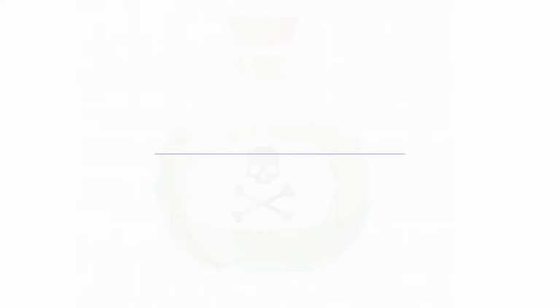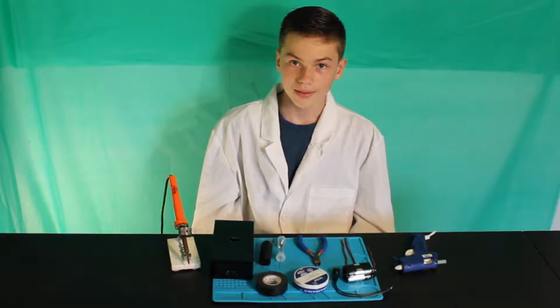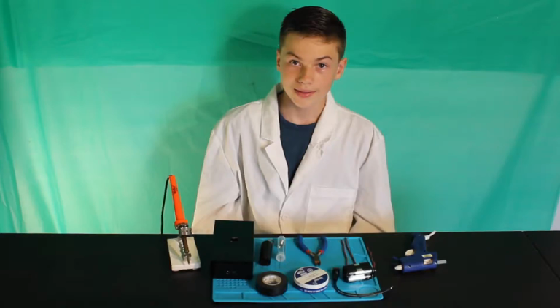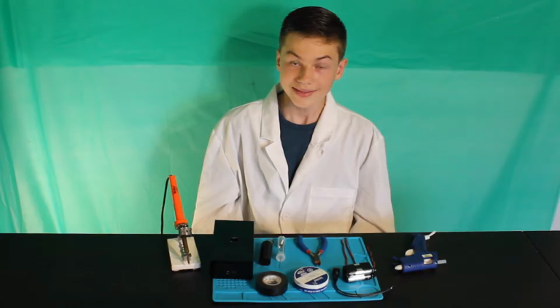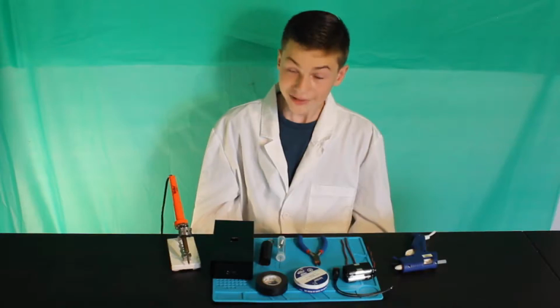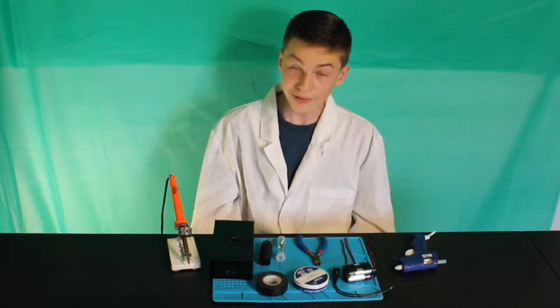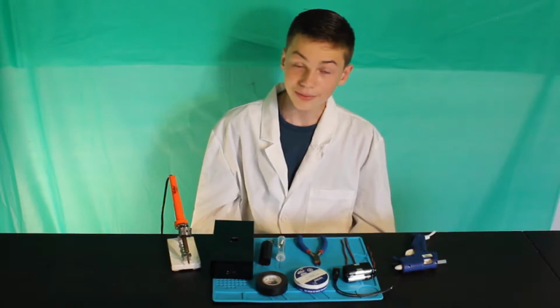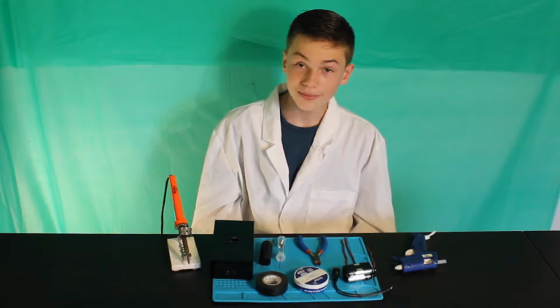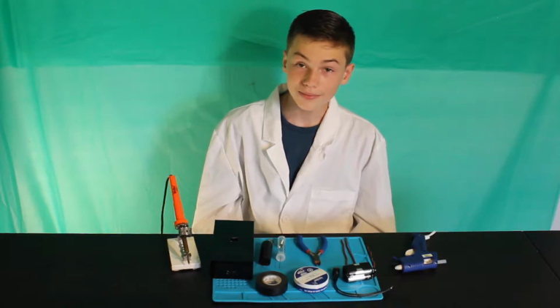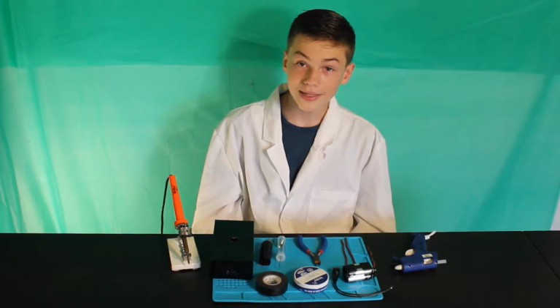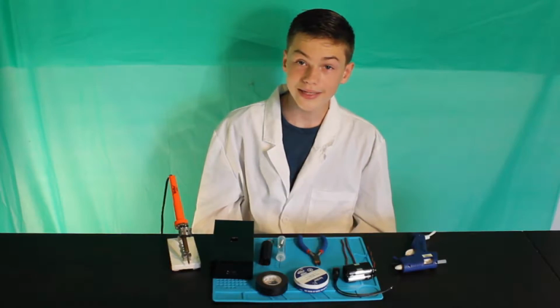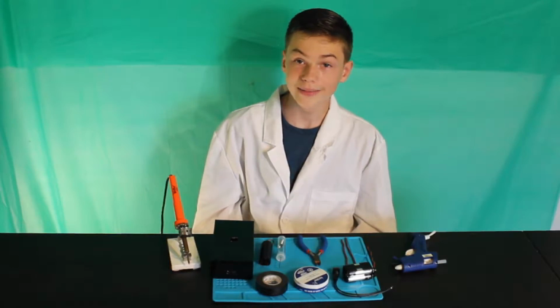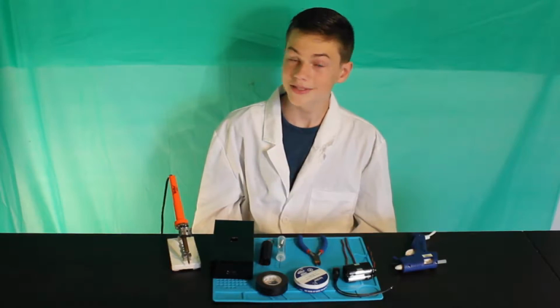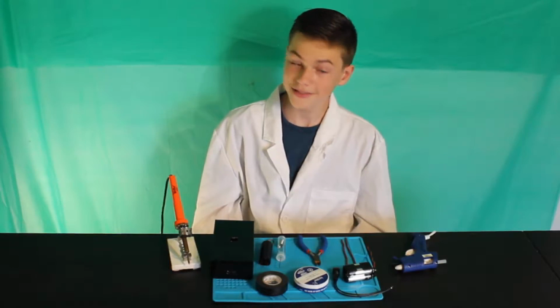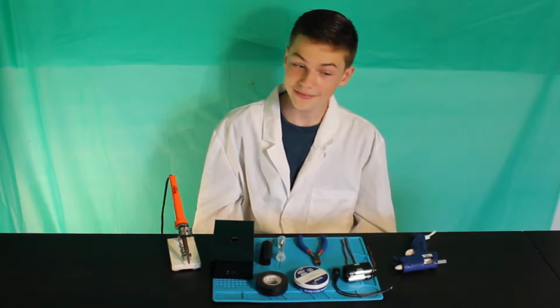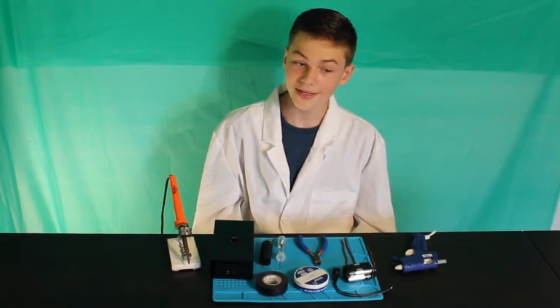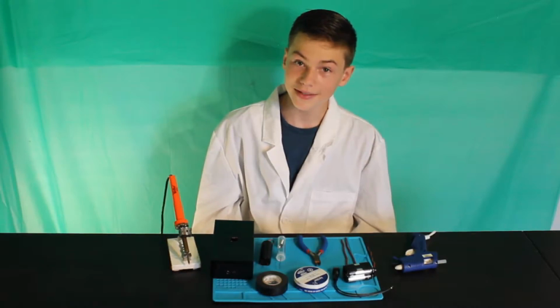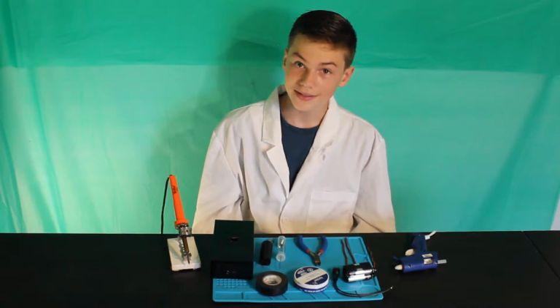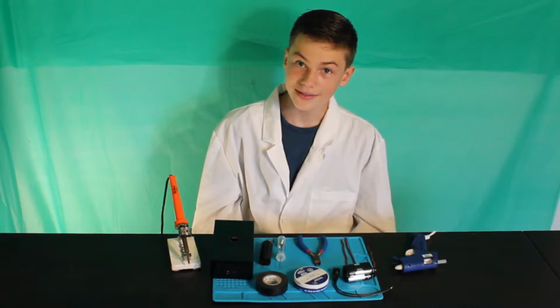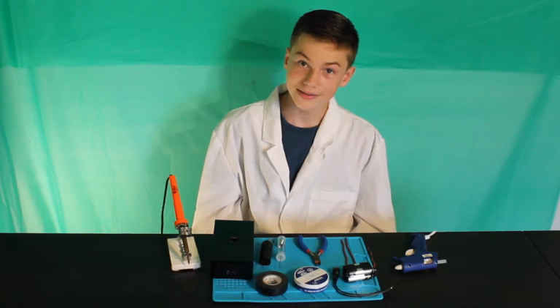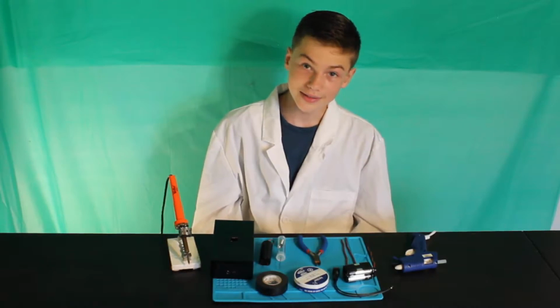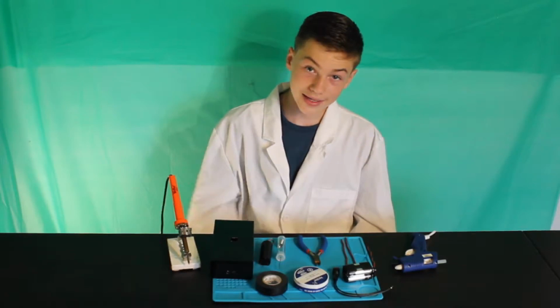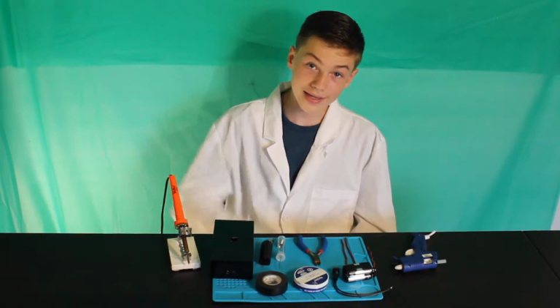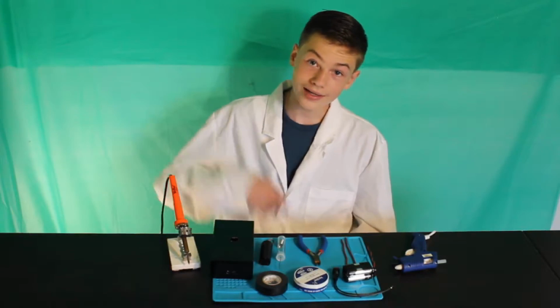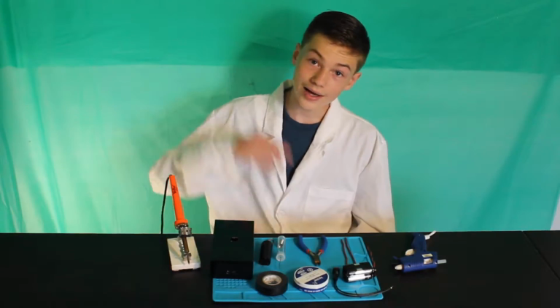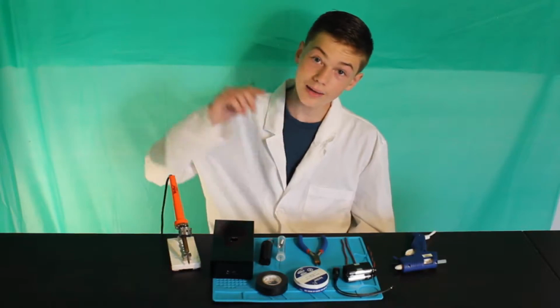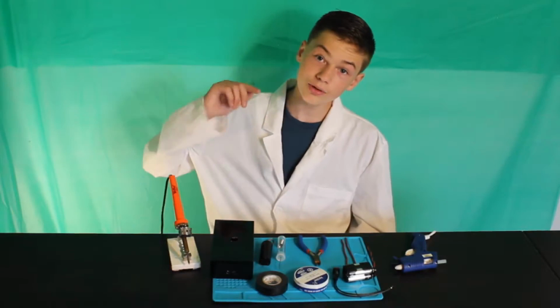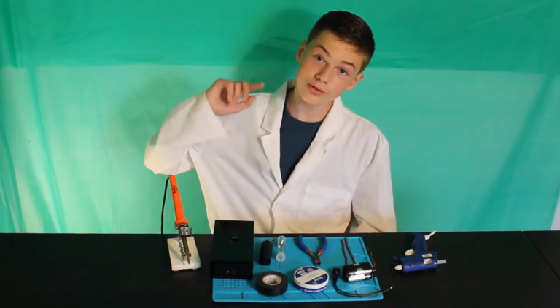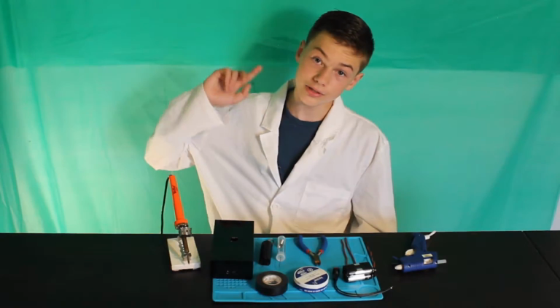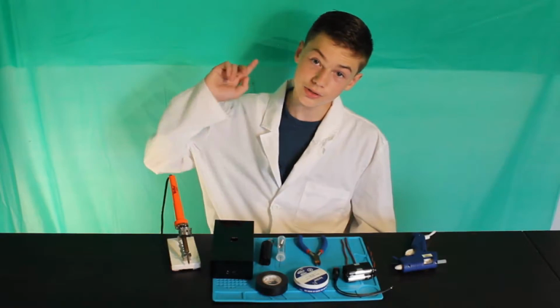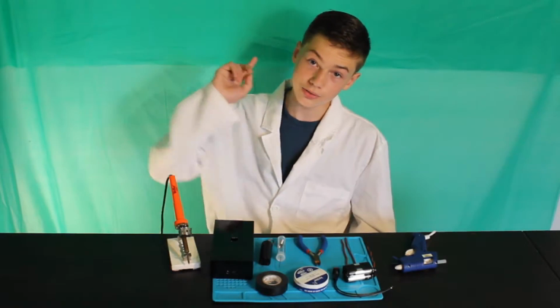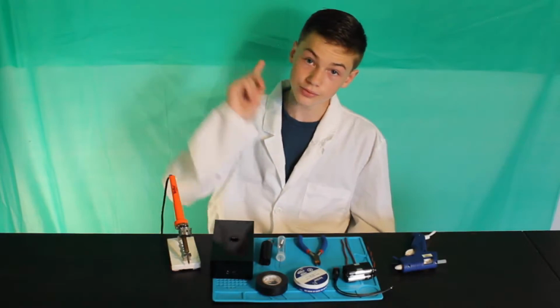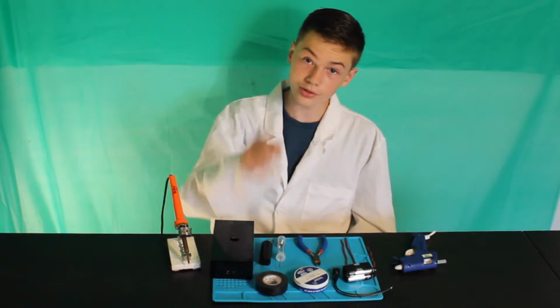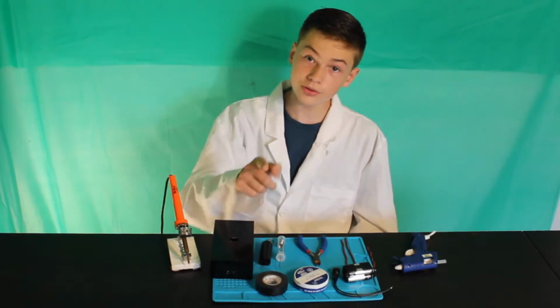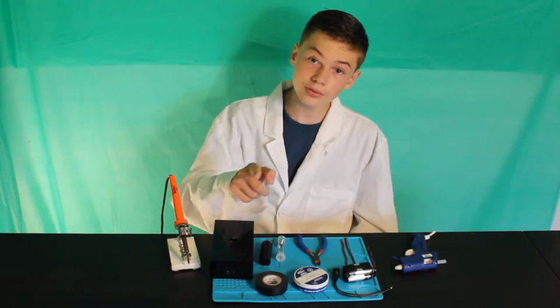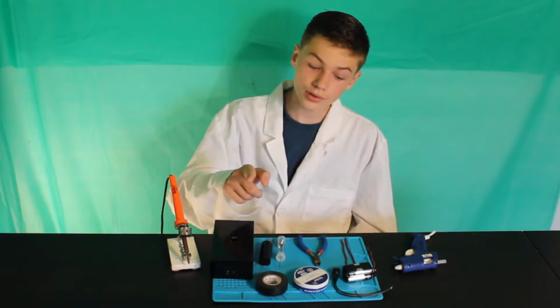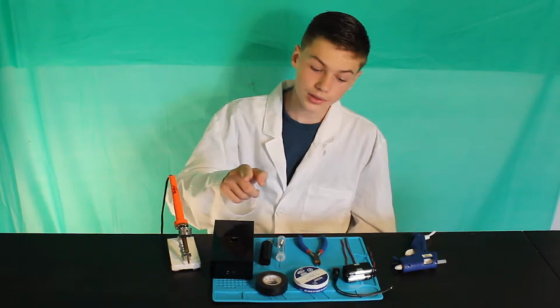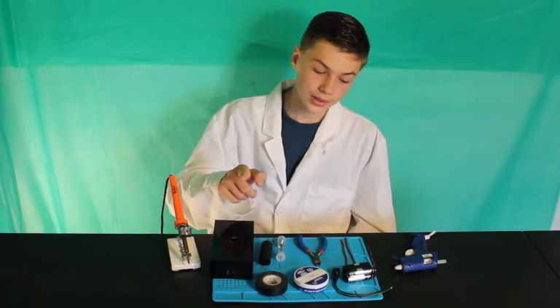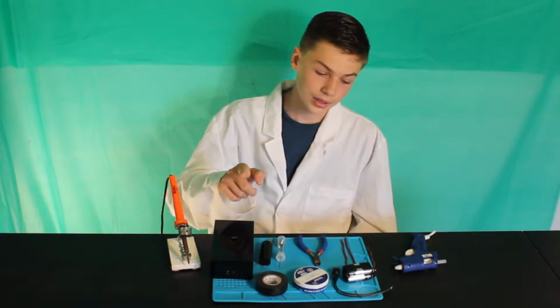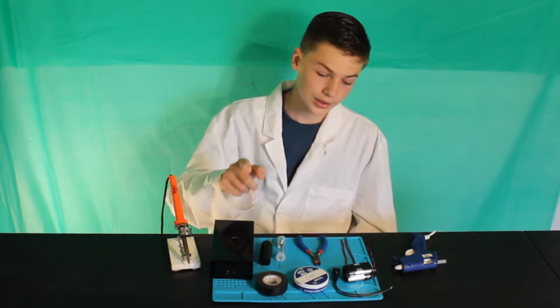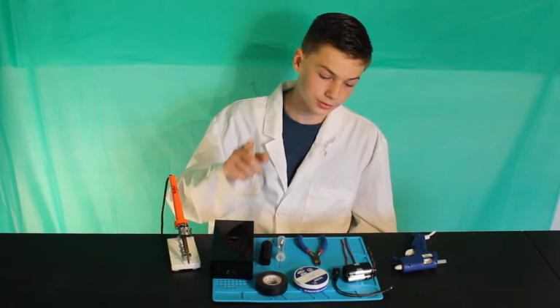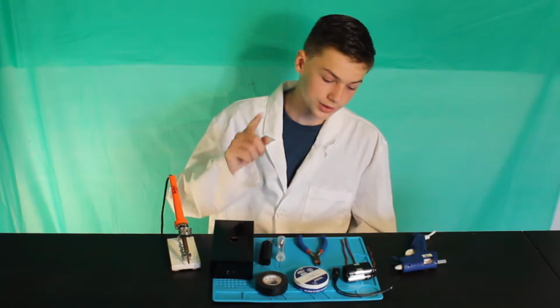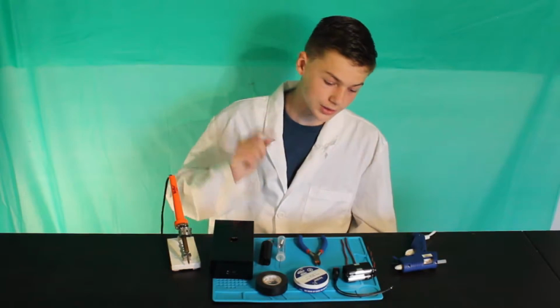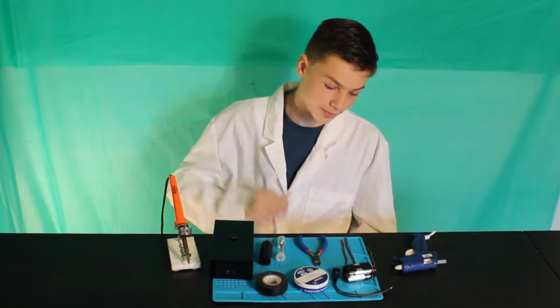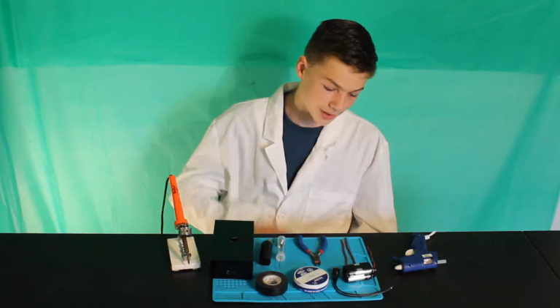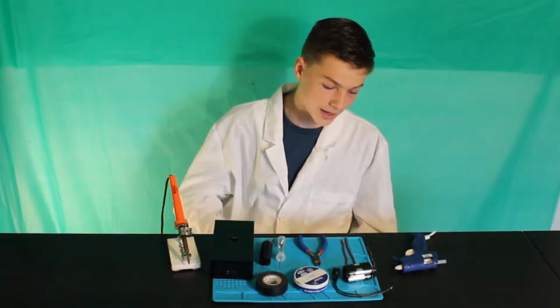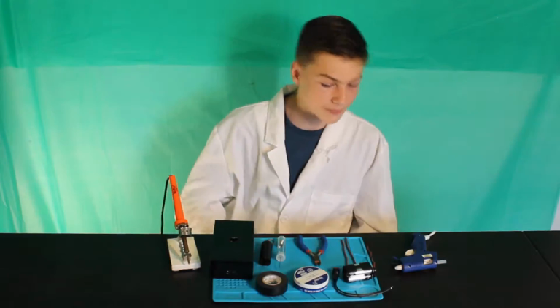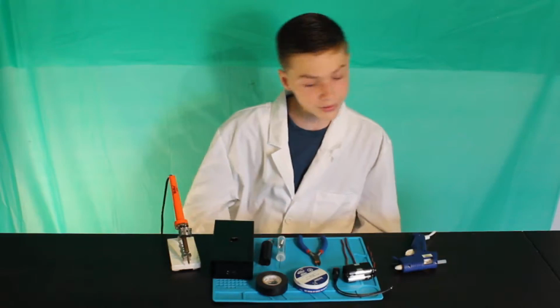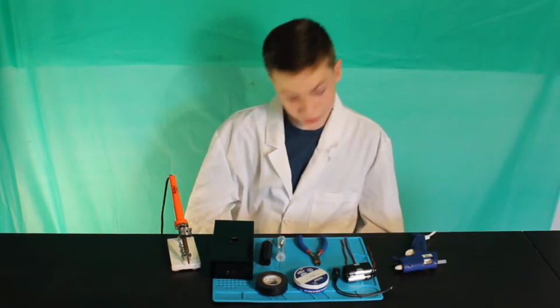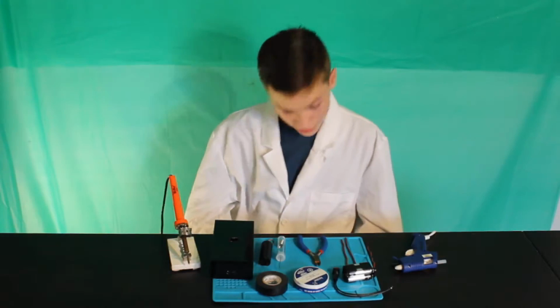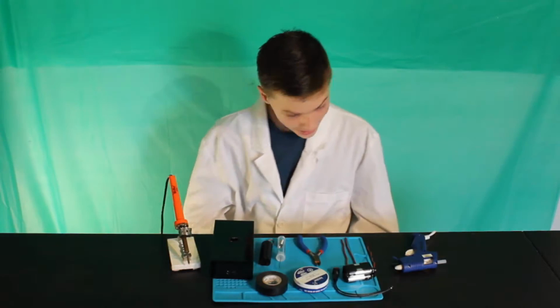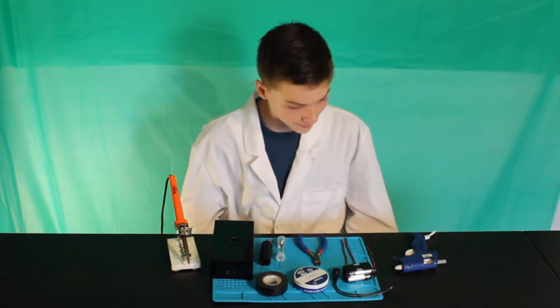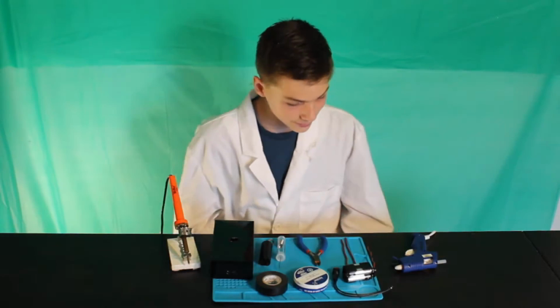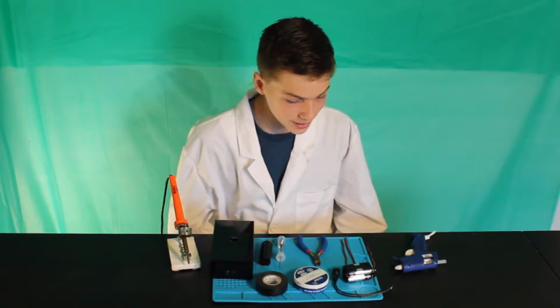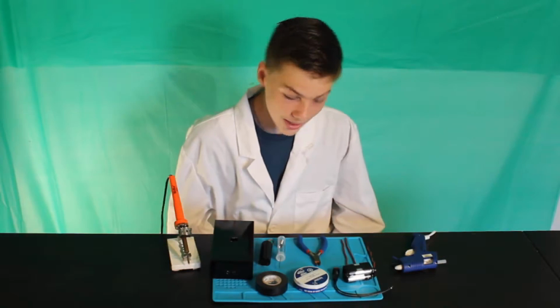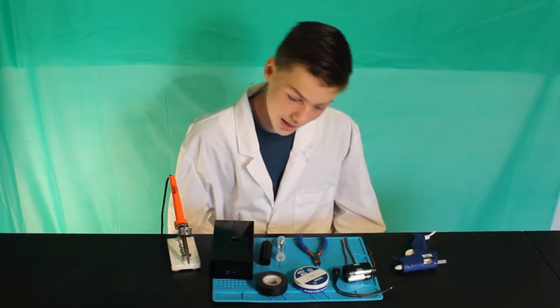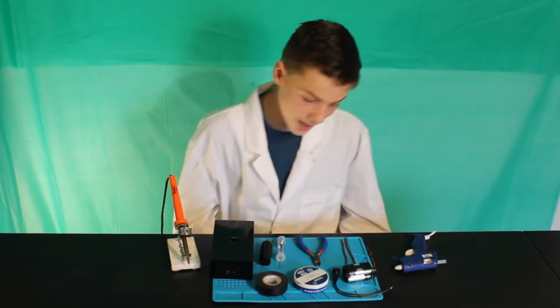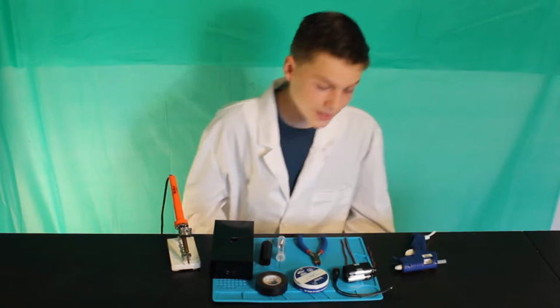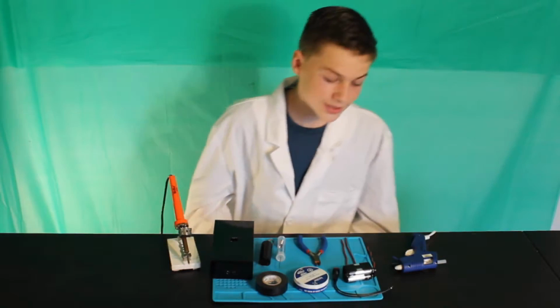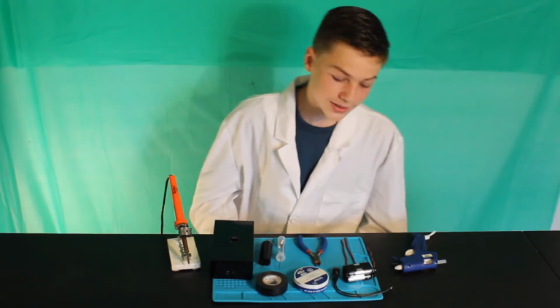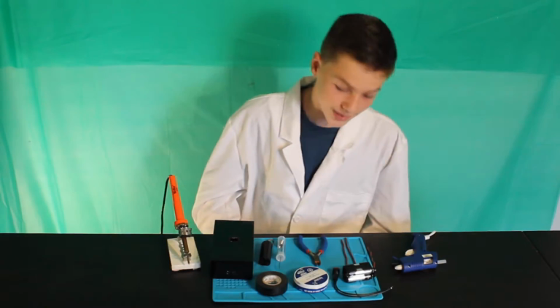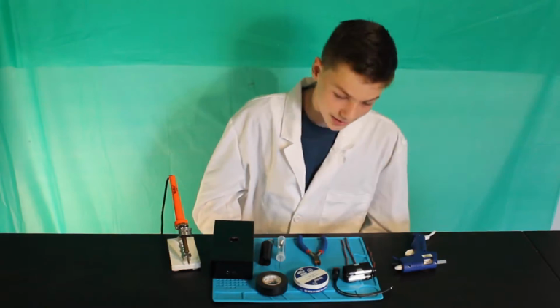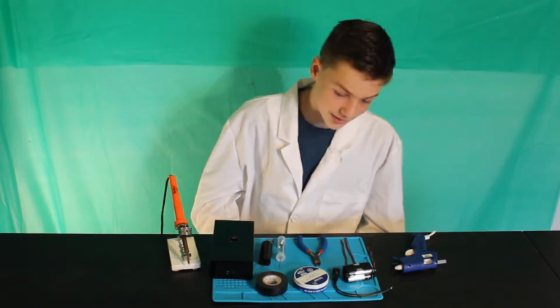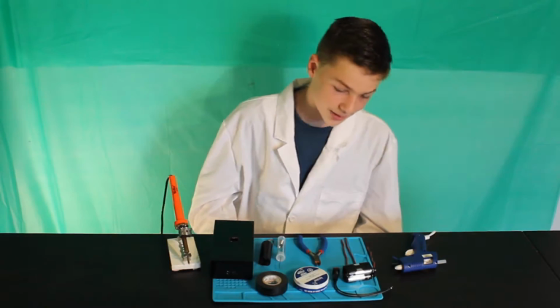Hello, my name is Levi. Today I'm going to show you how to create something everyone should have: a stun gun.